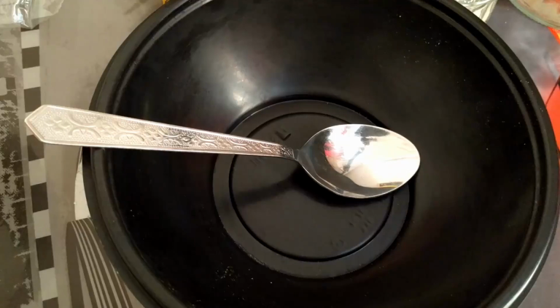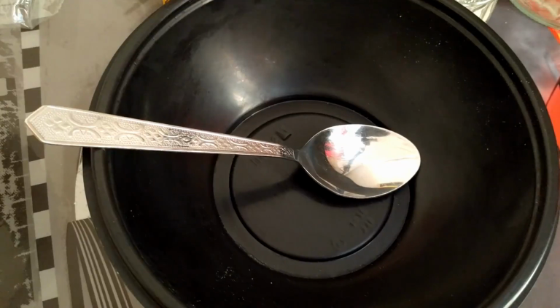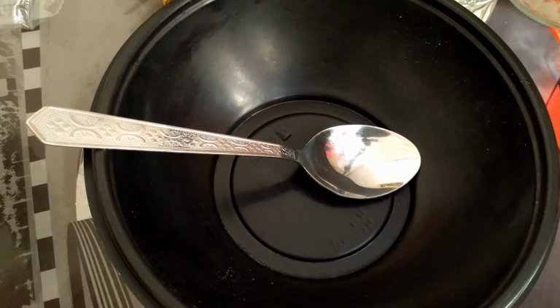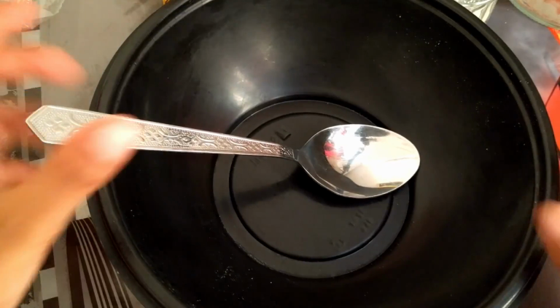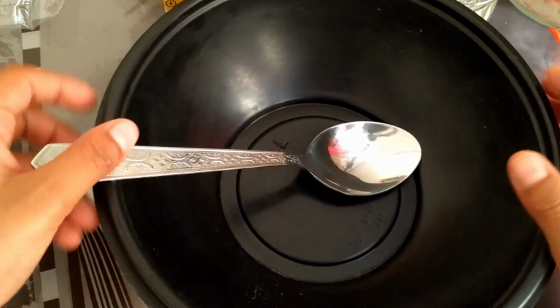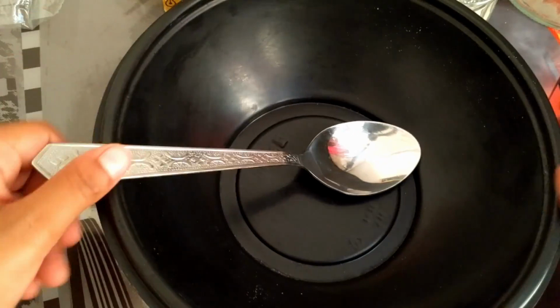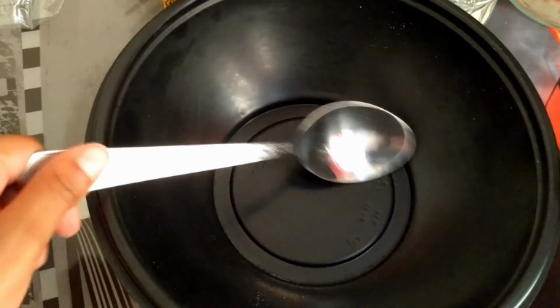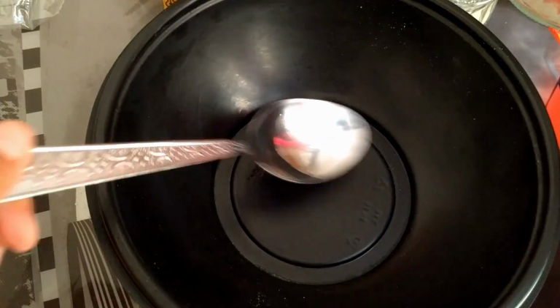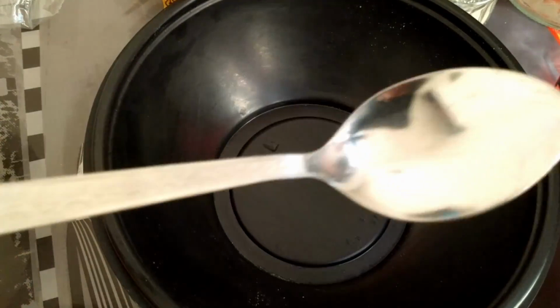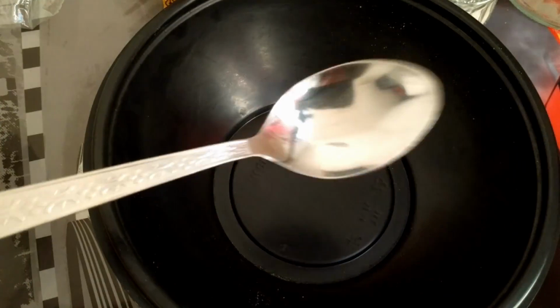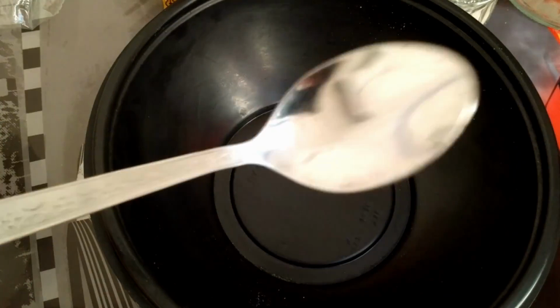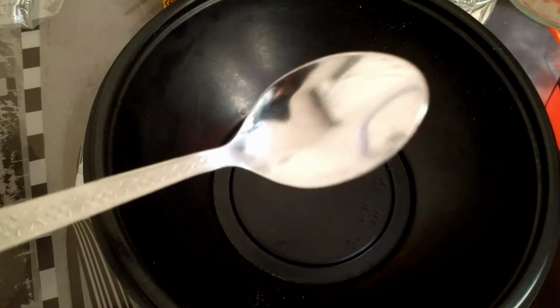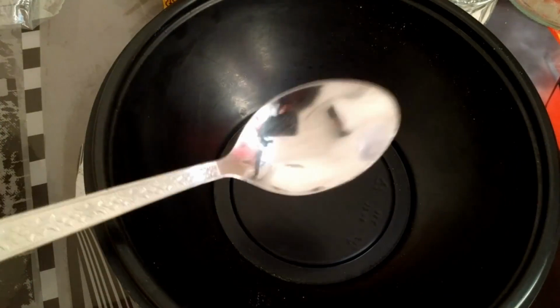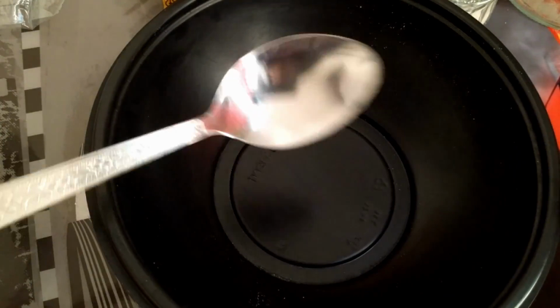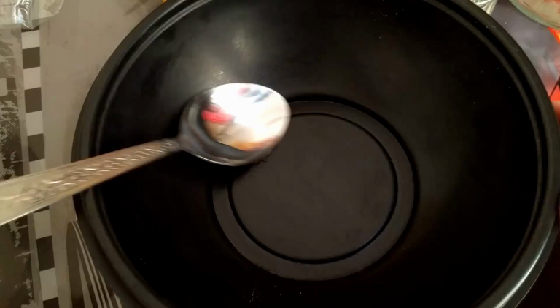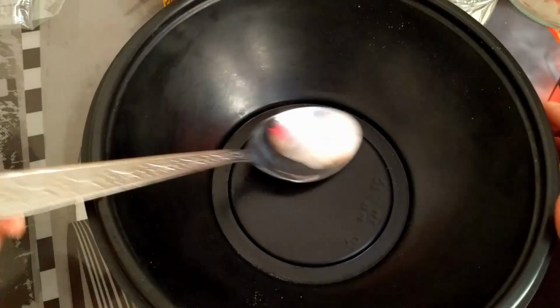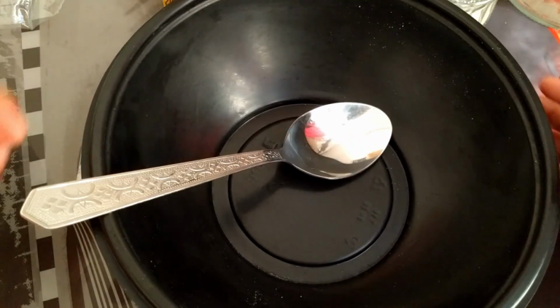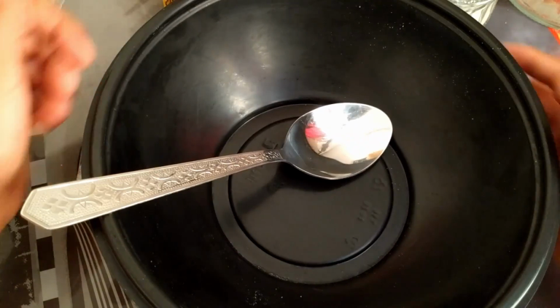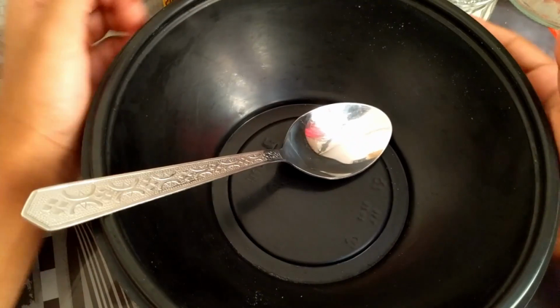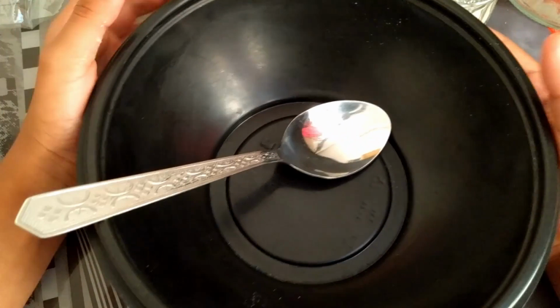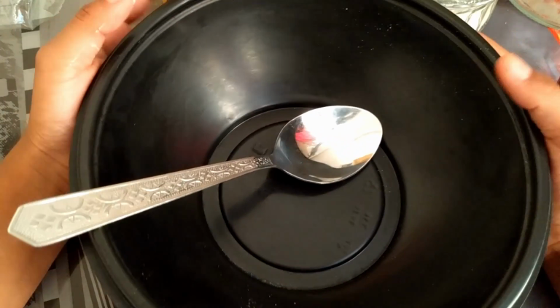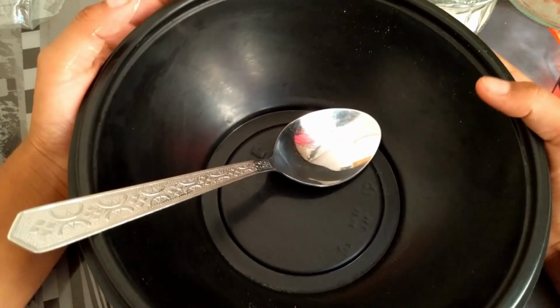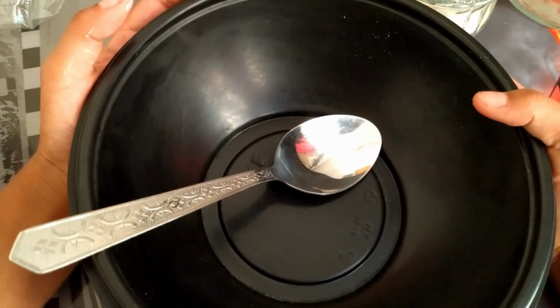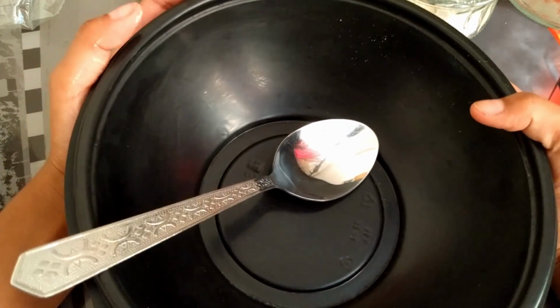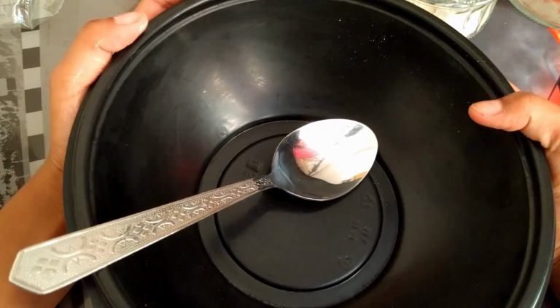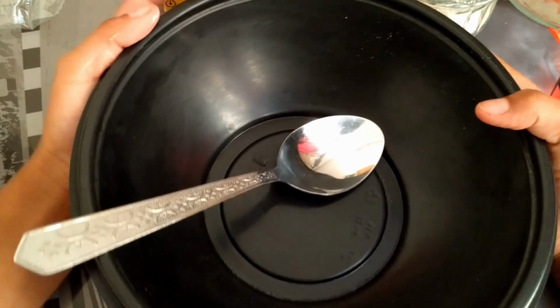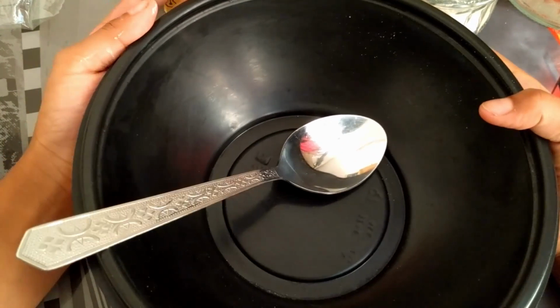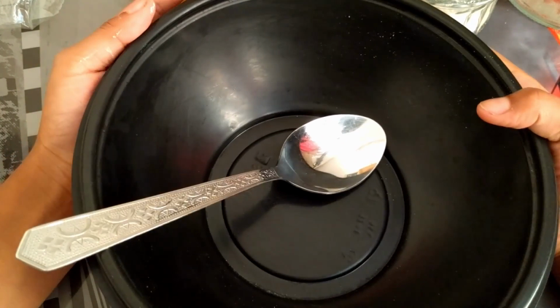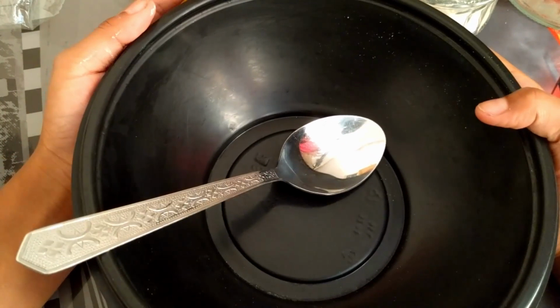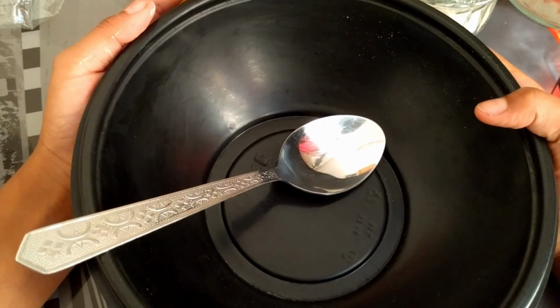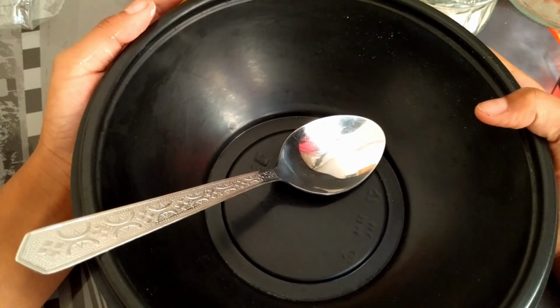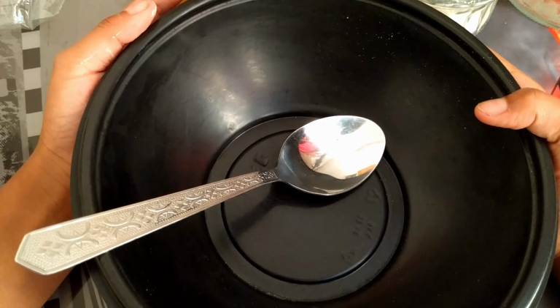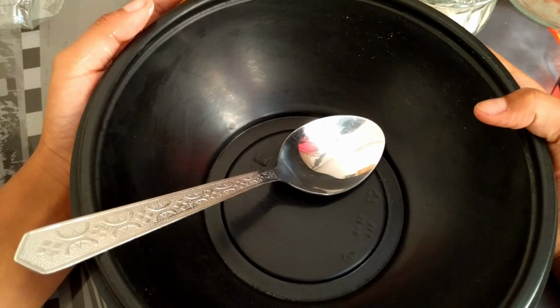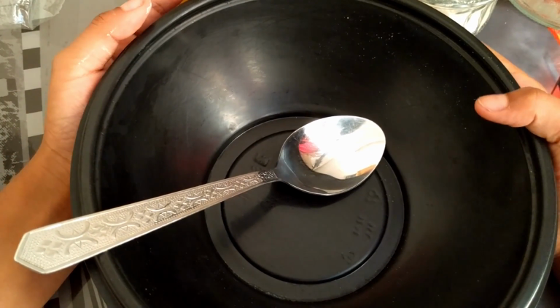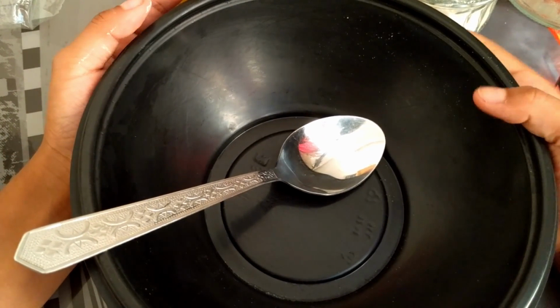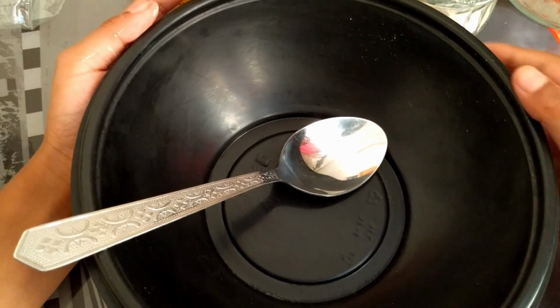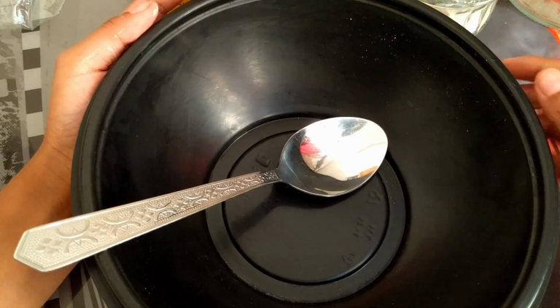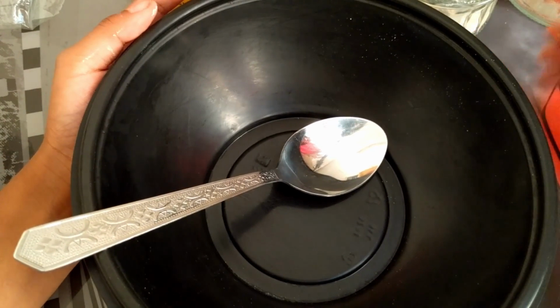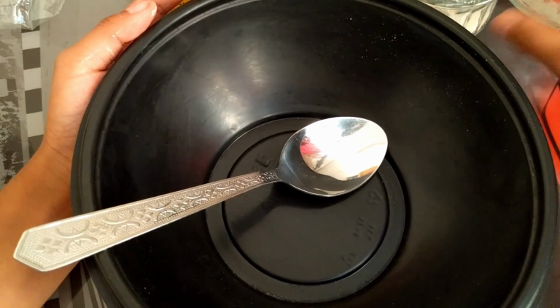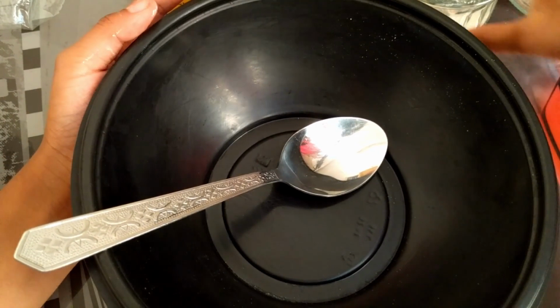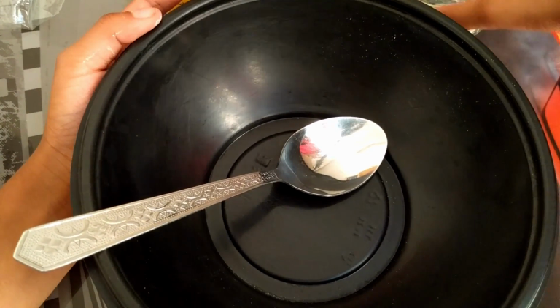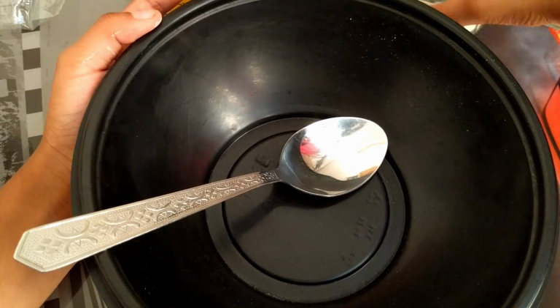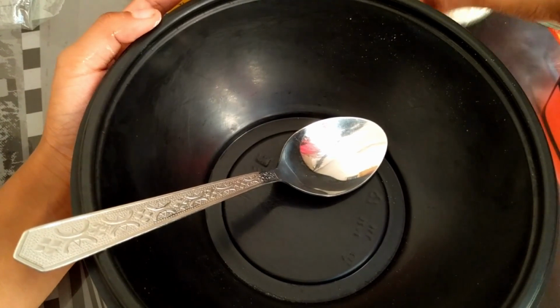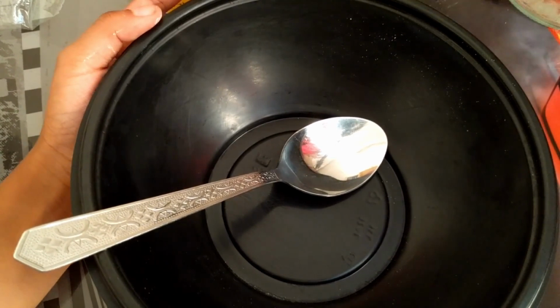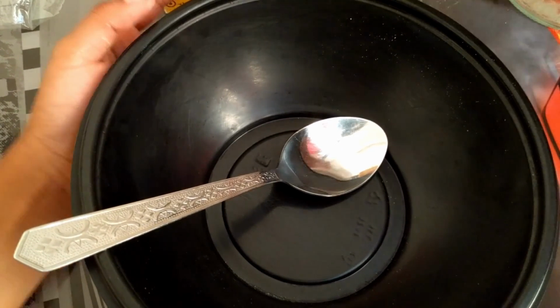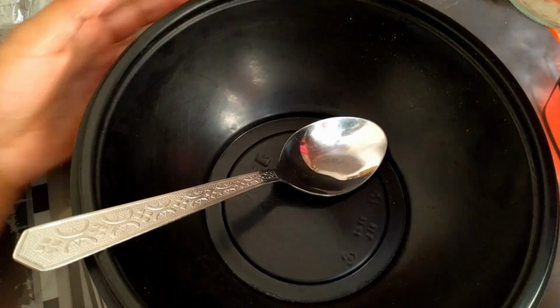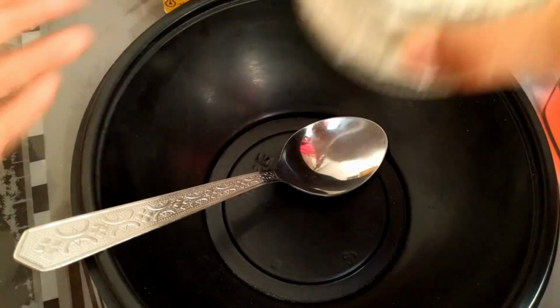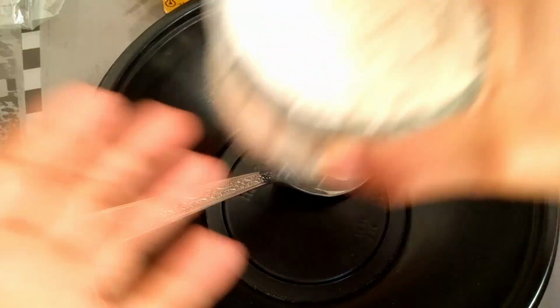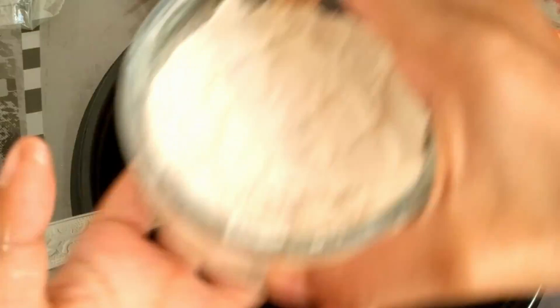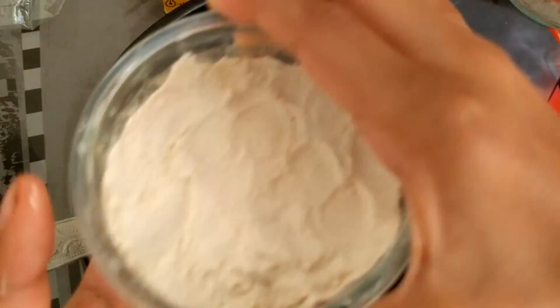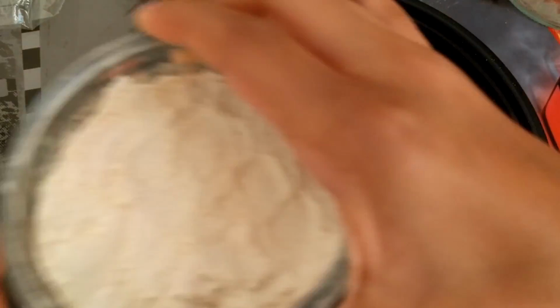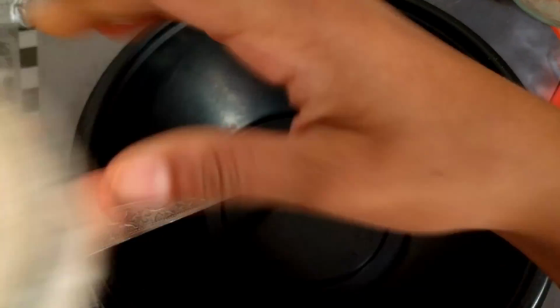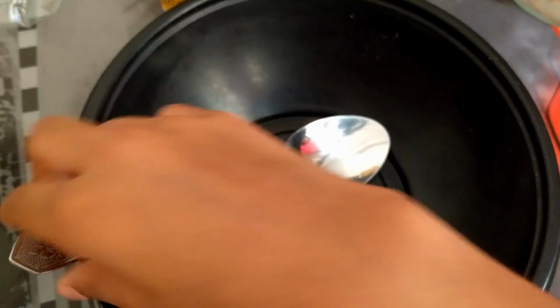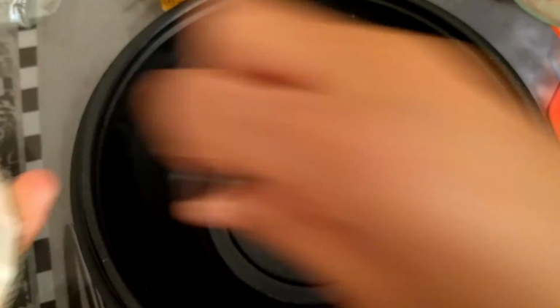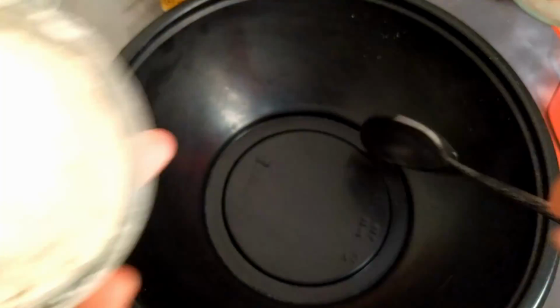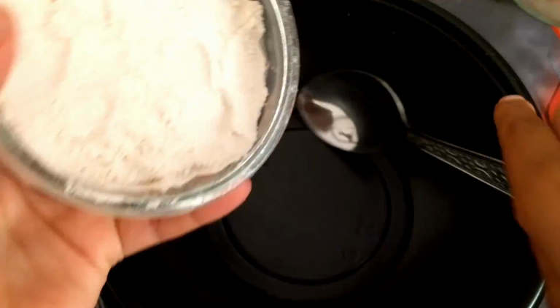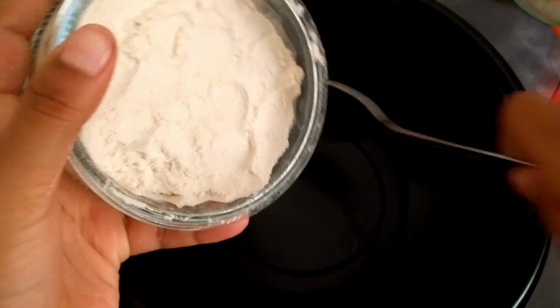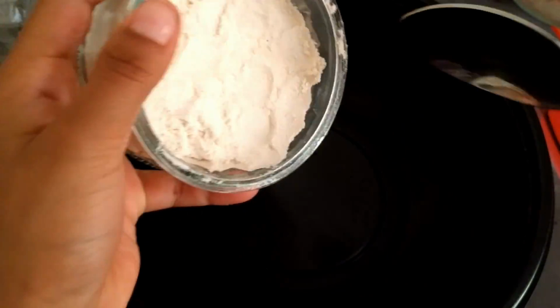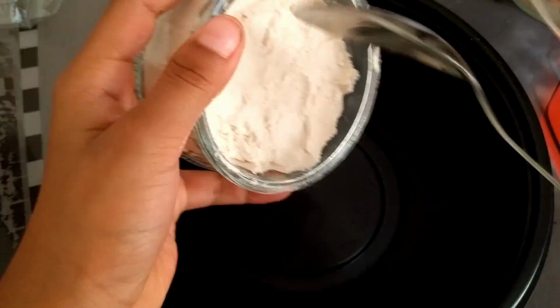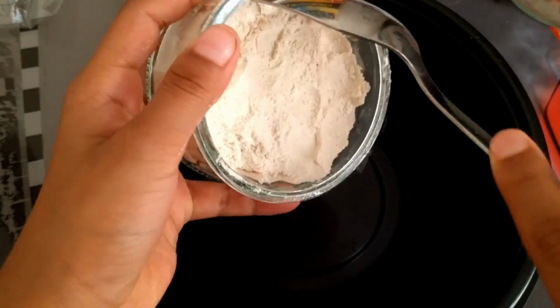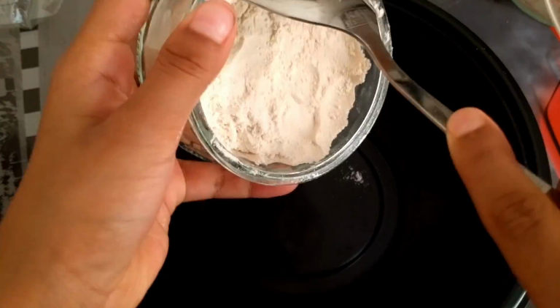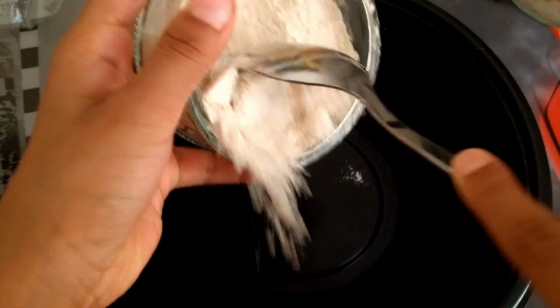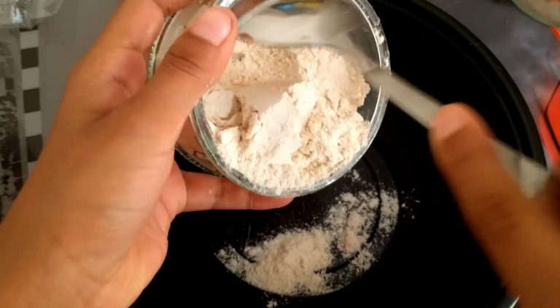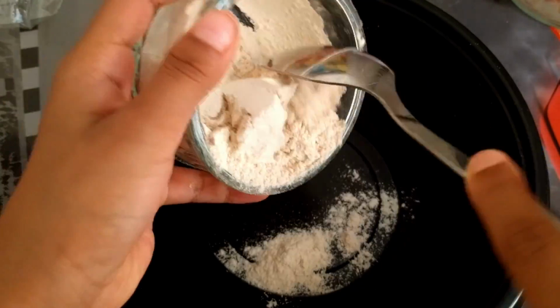So I got my spoon and bowl here. First what we're going to be adding is our flour, so we can add all of our flour inside.